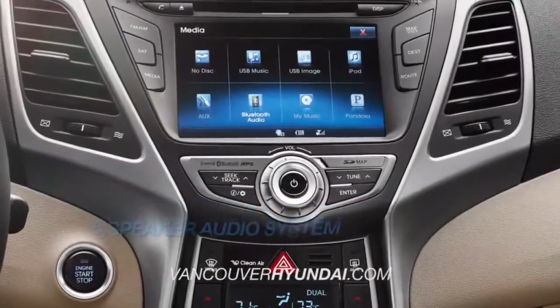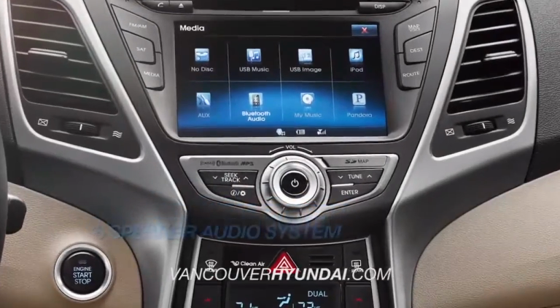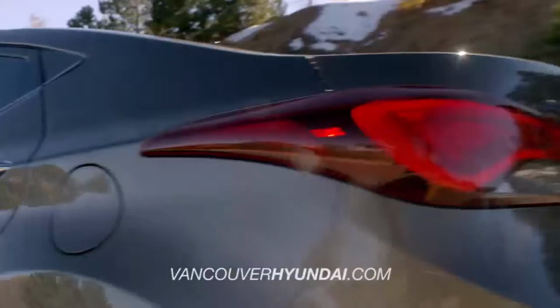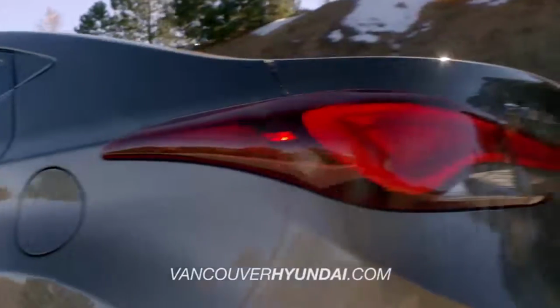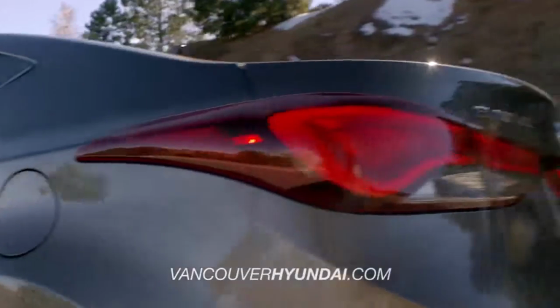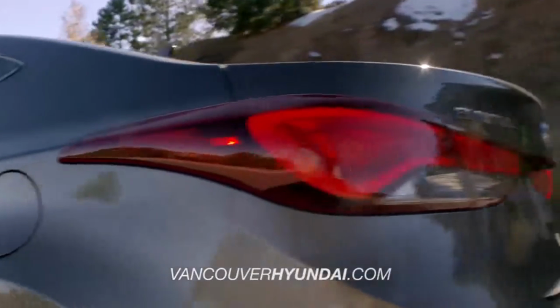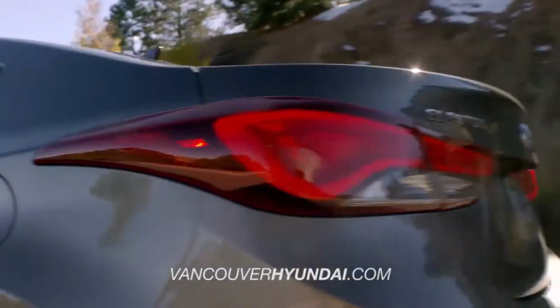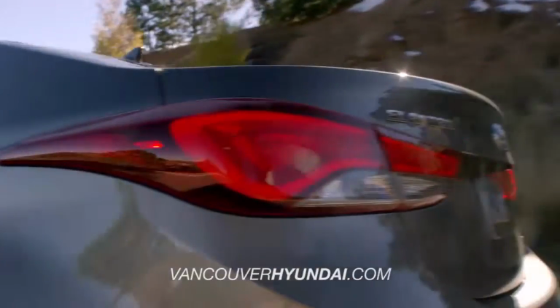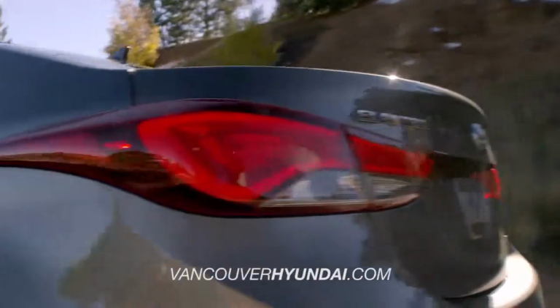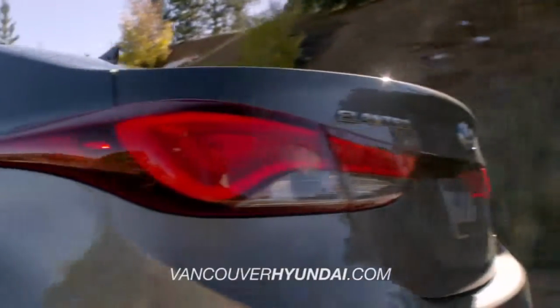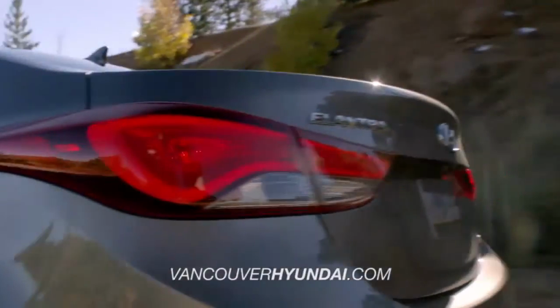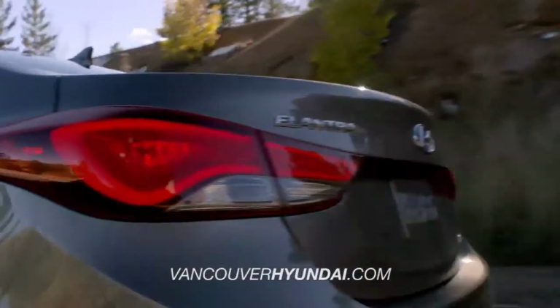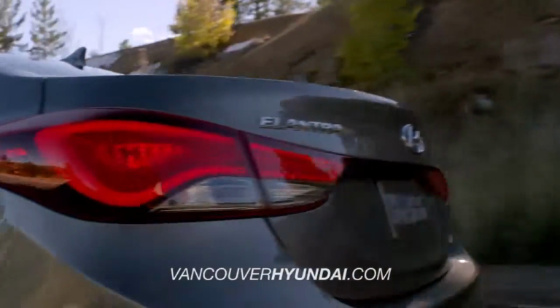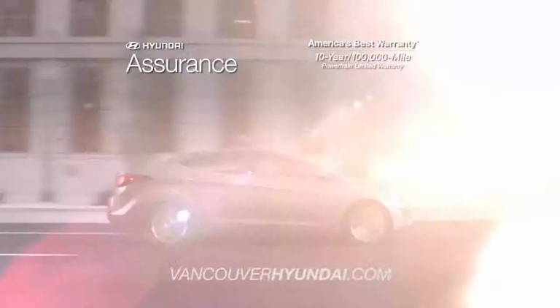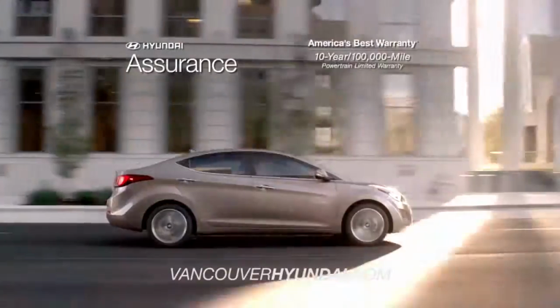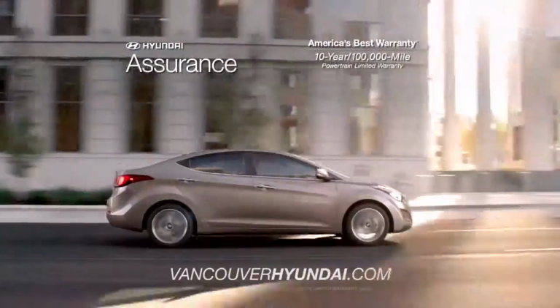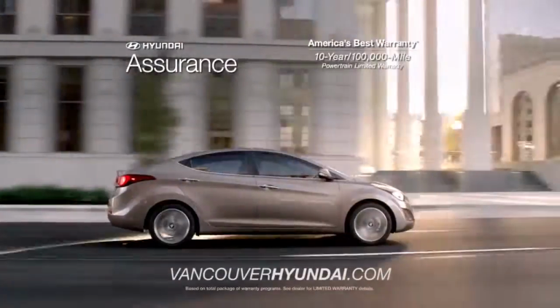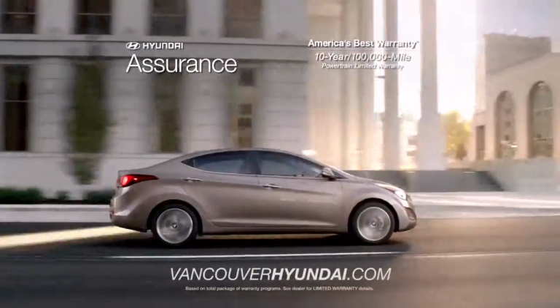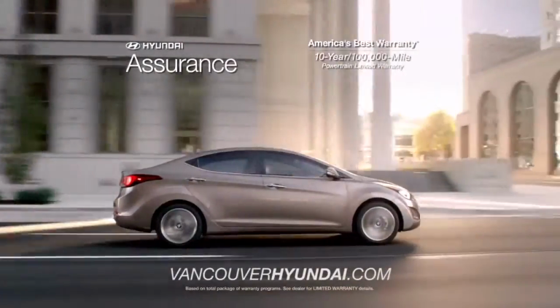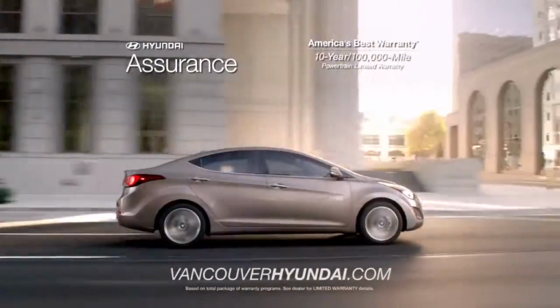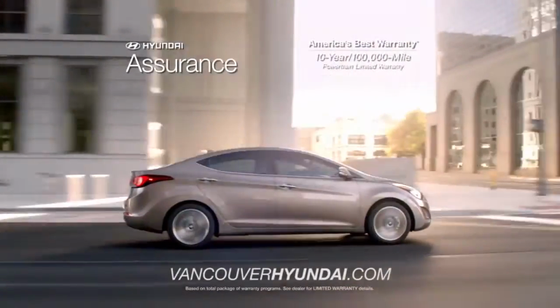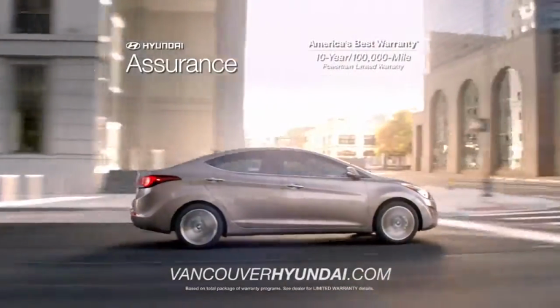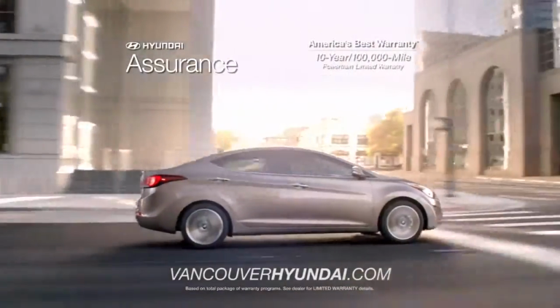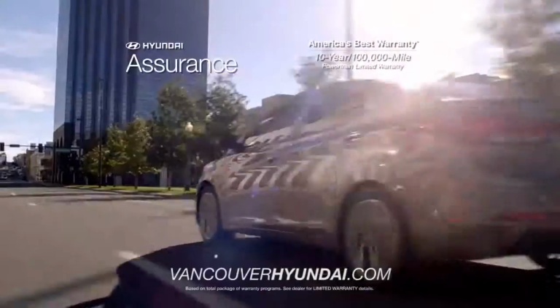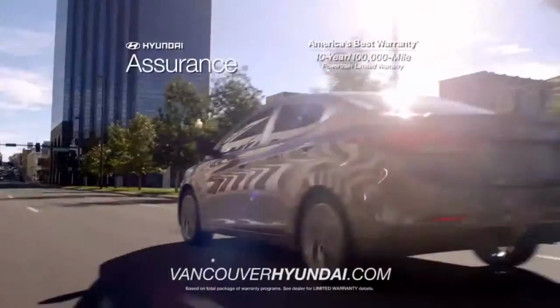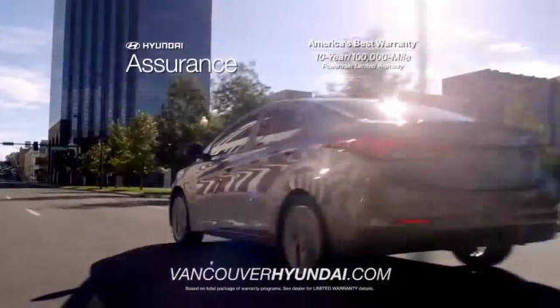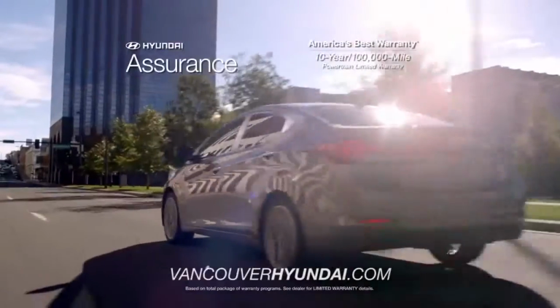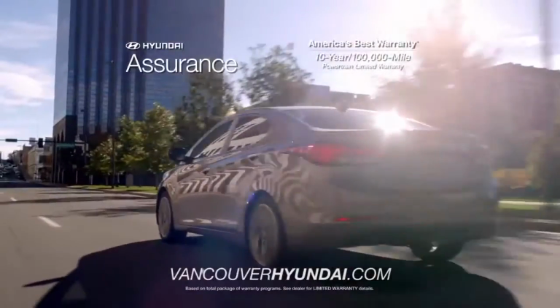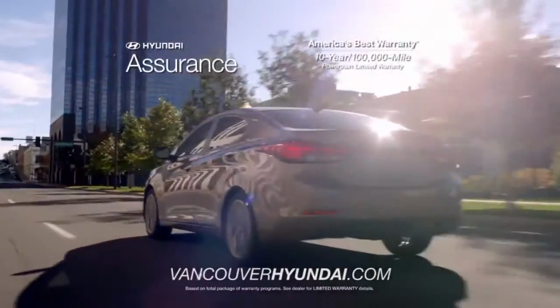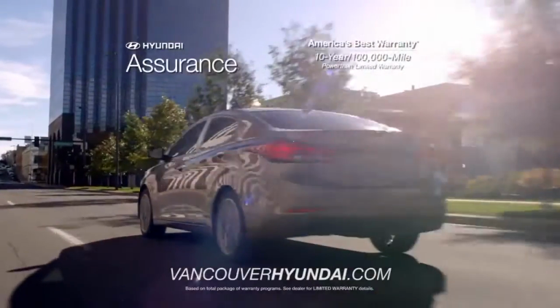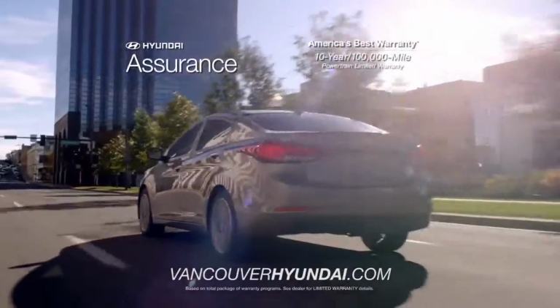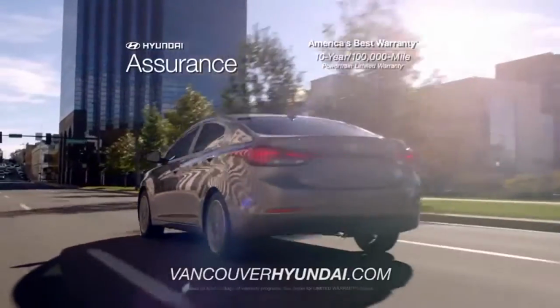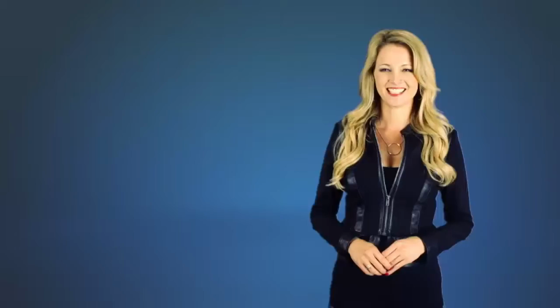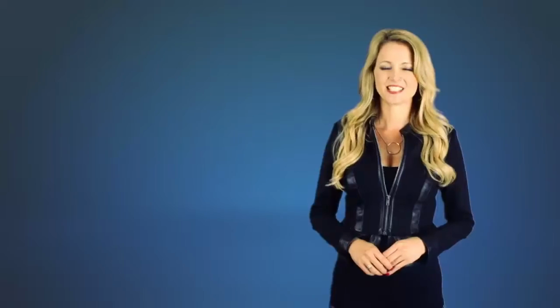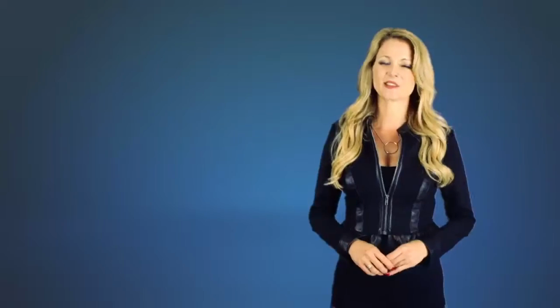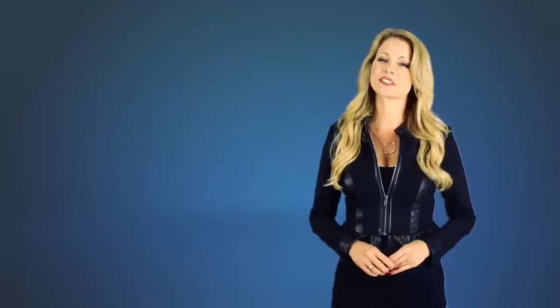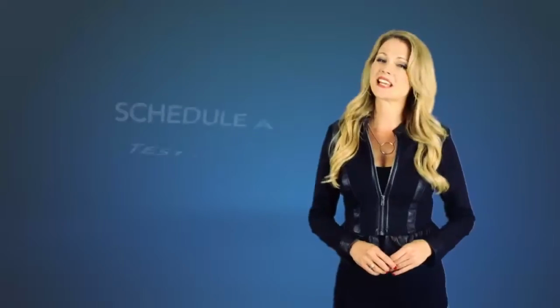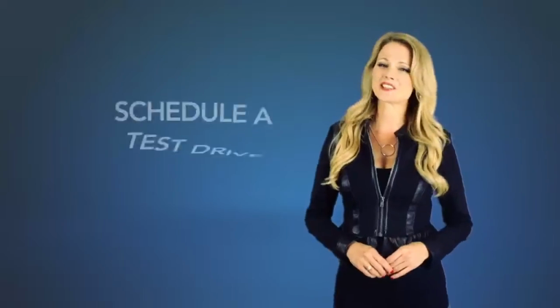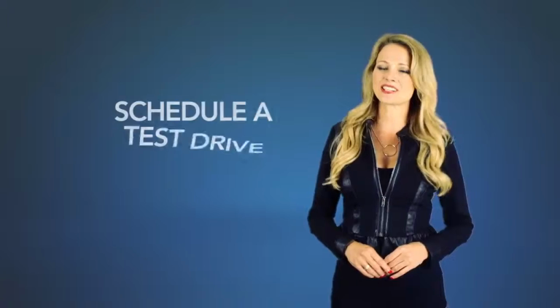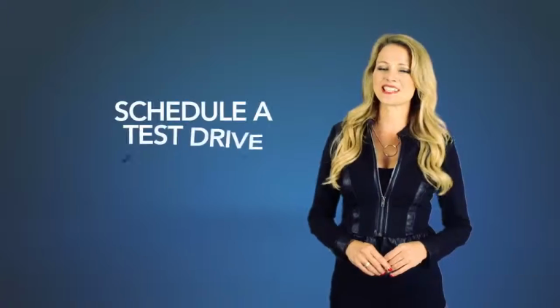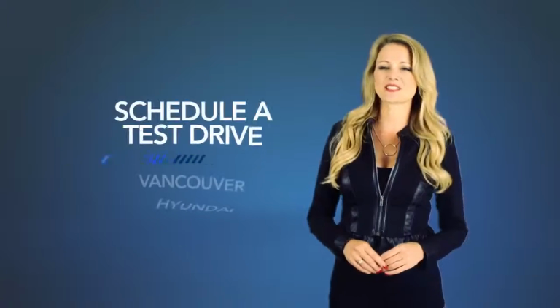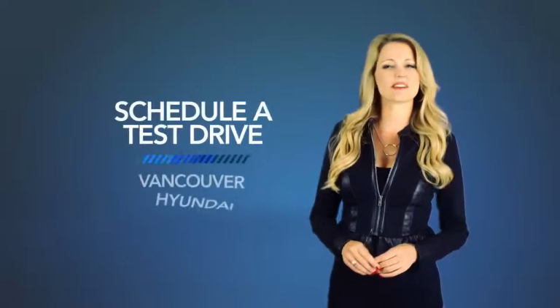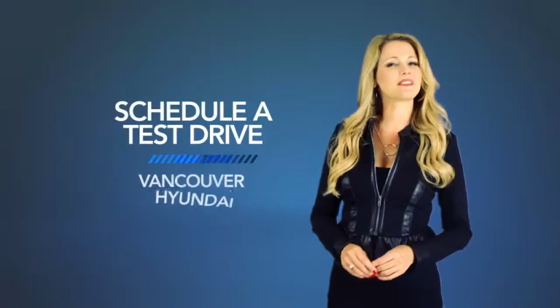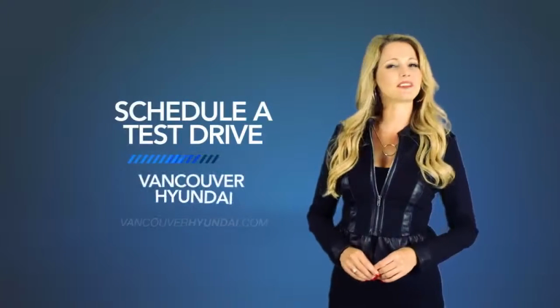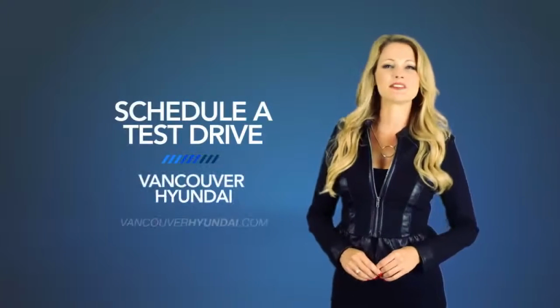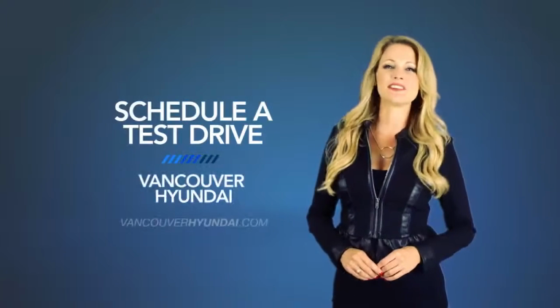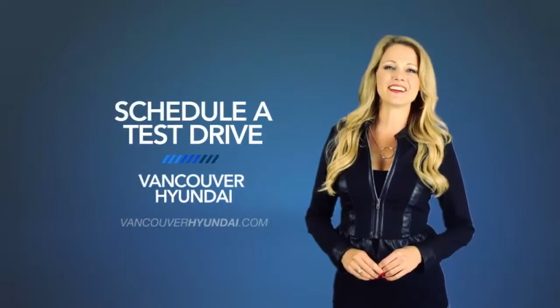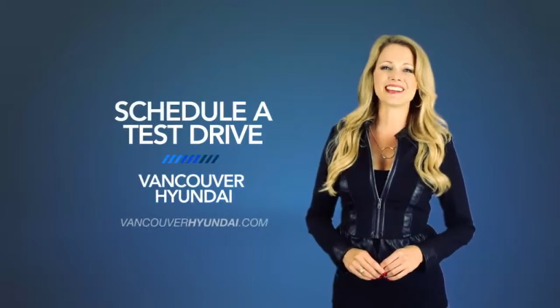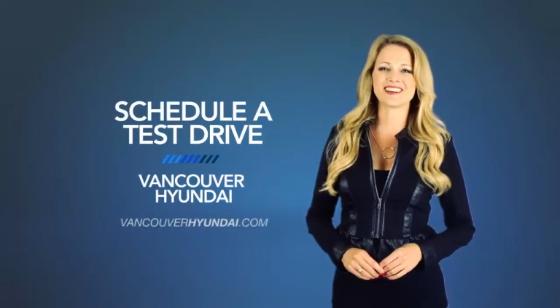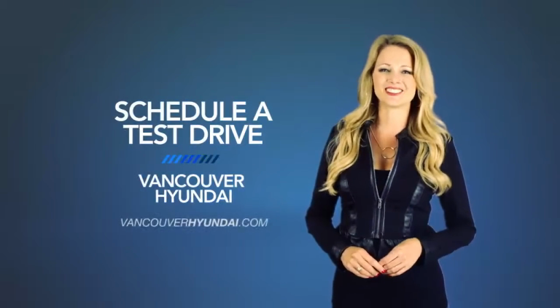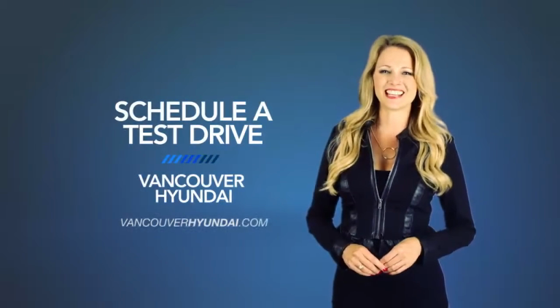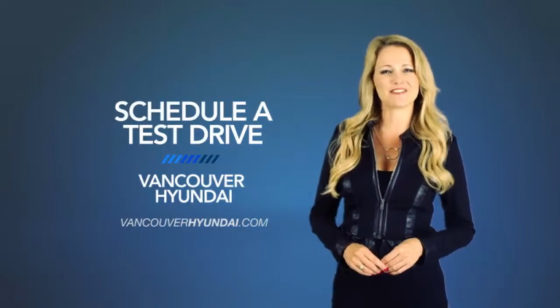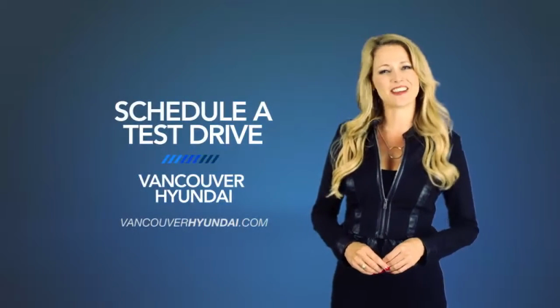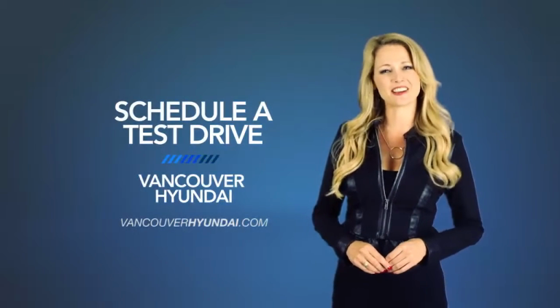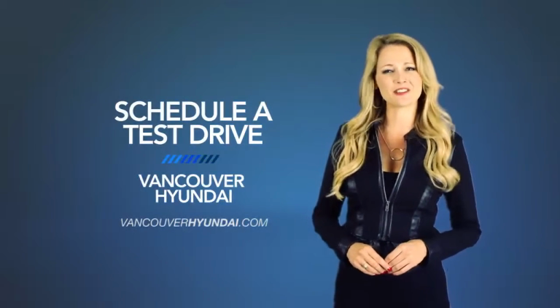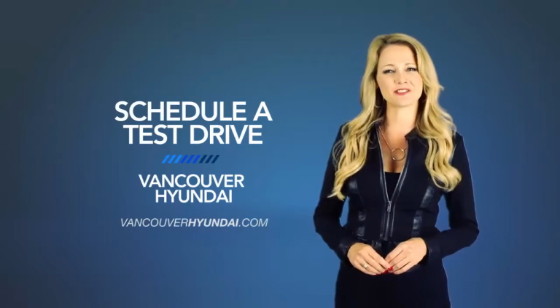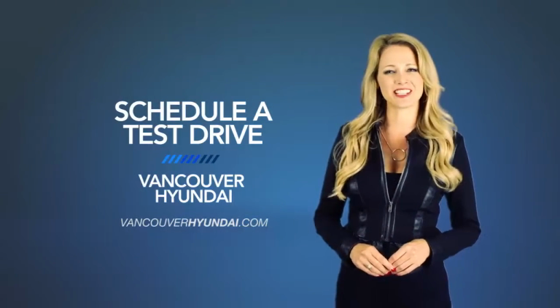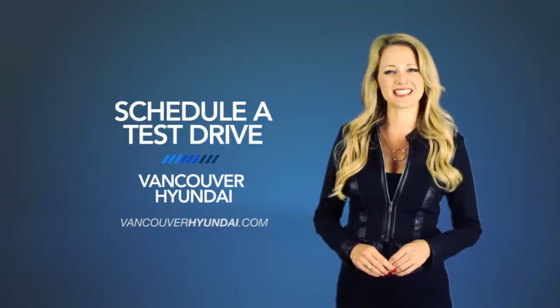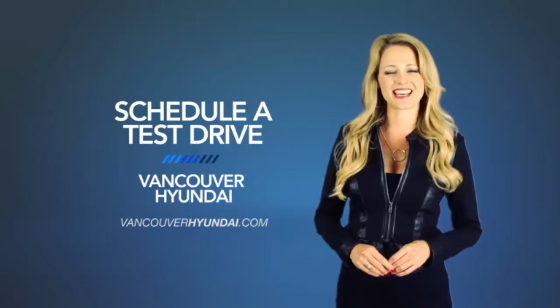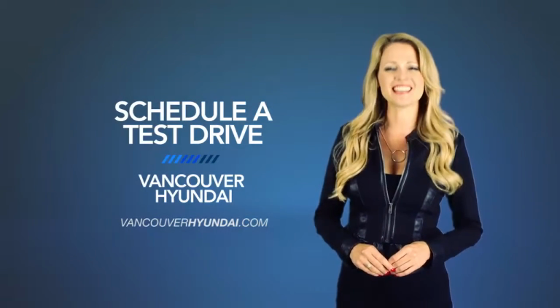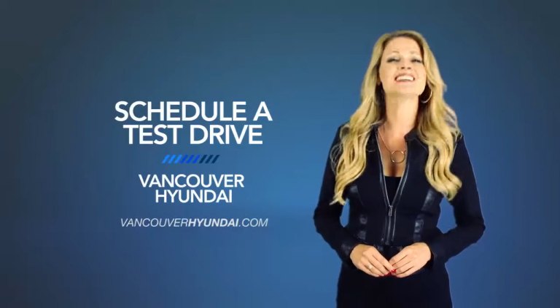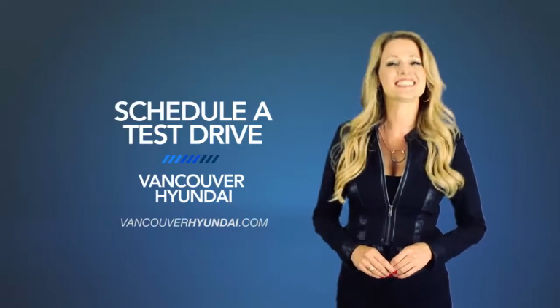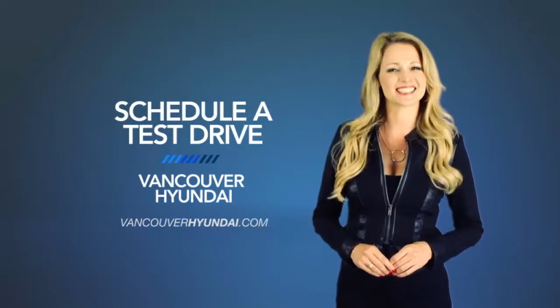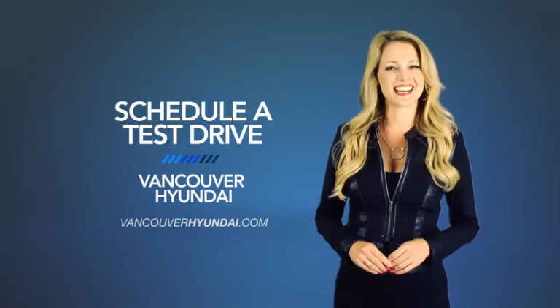So what are you waiting for? Get more right now! Schedule a test drive of your very own at Vancouver Hyundai today!